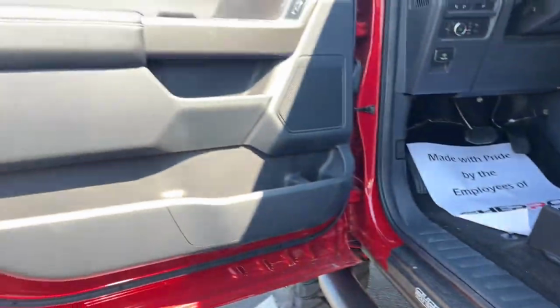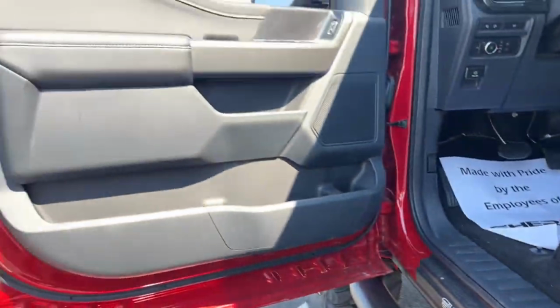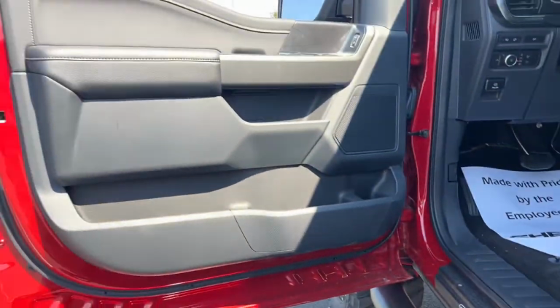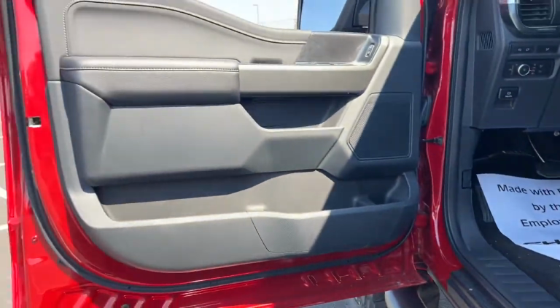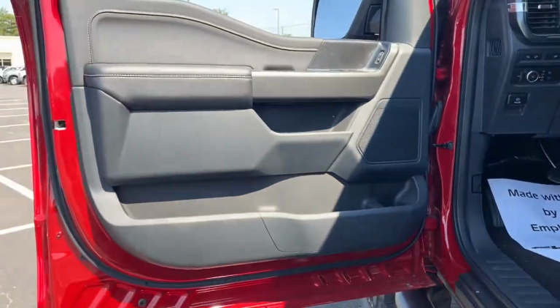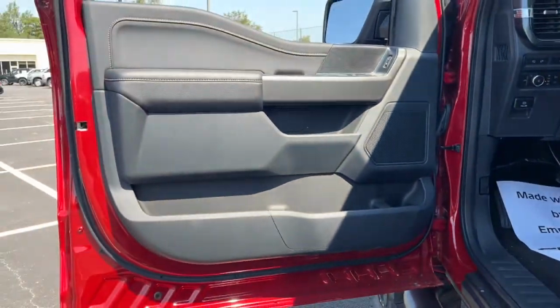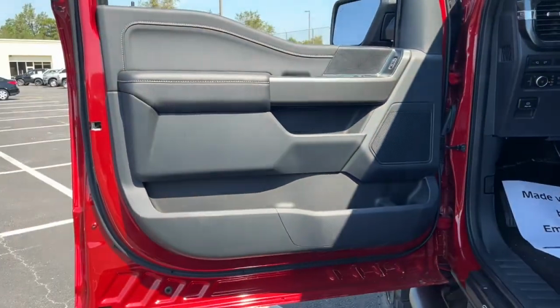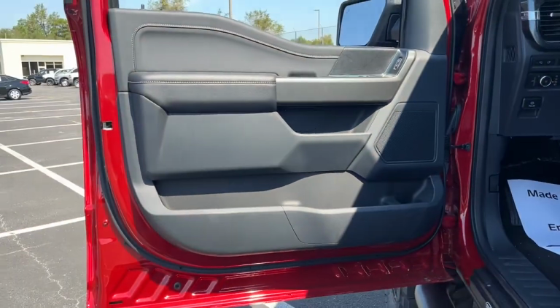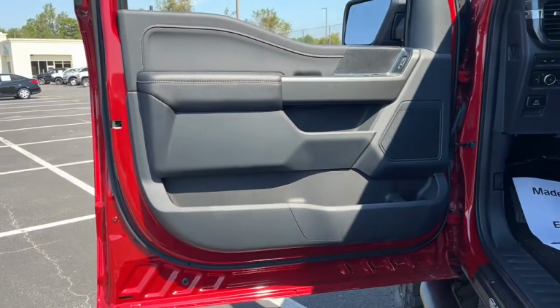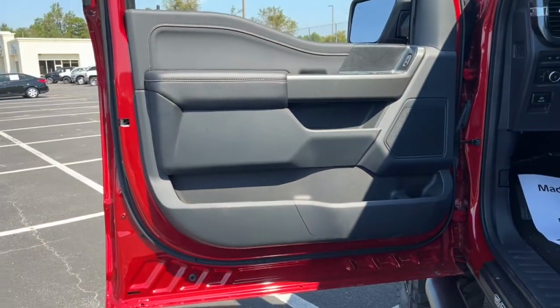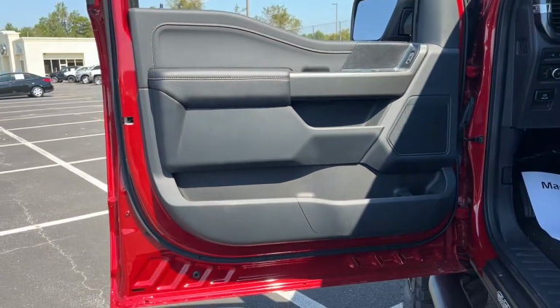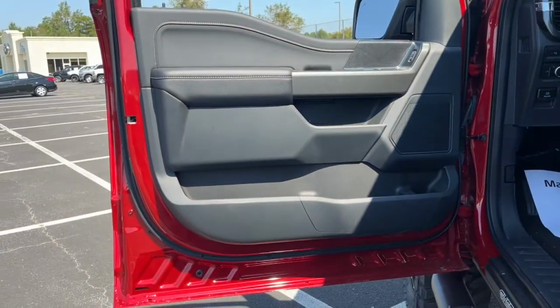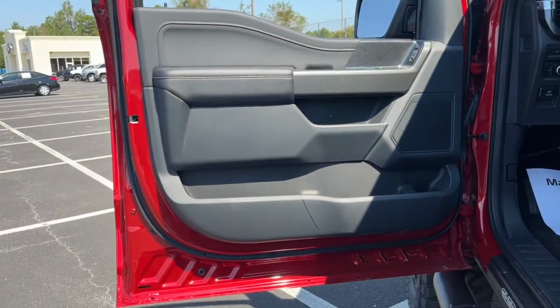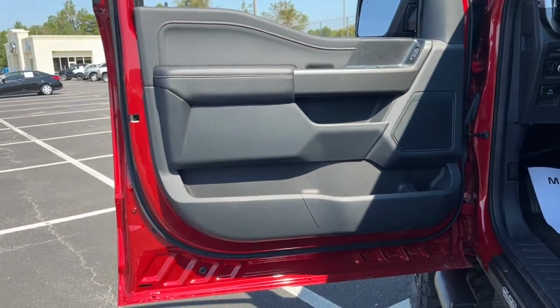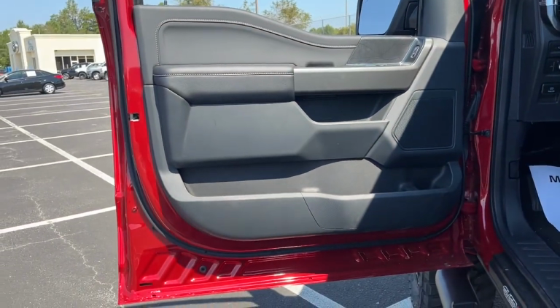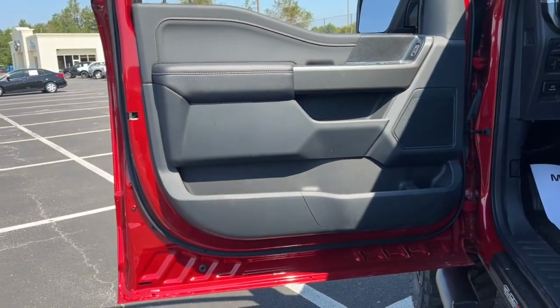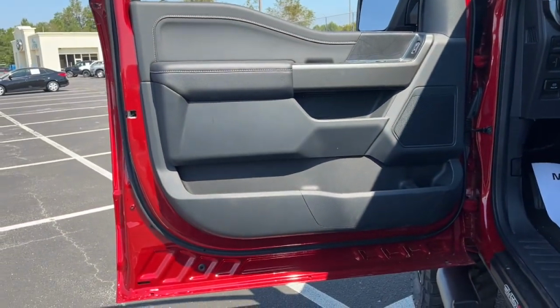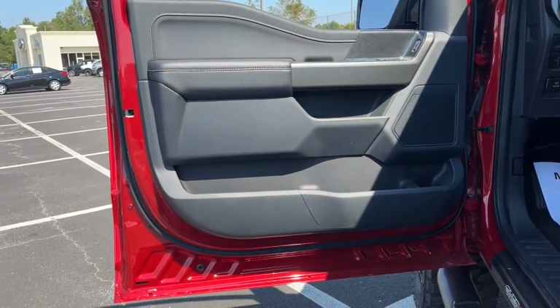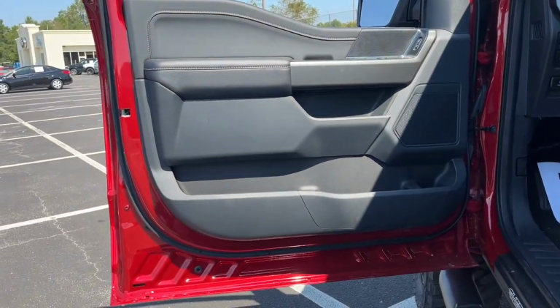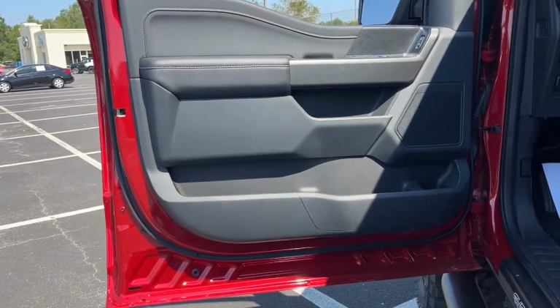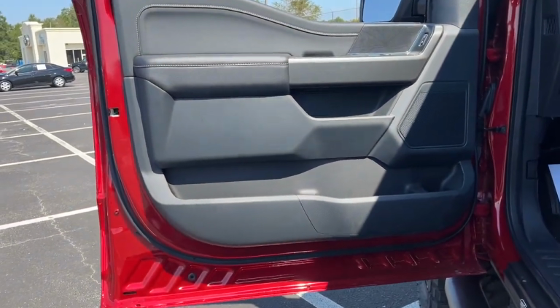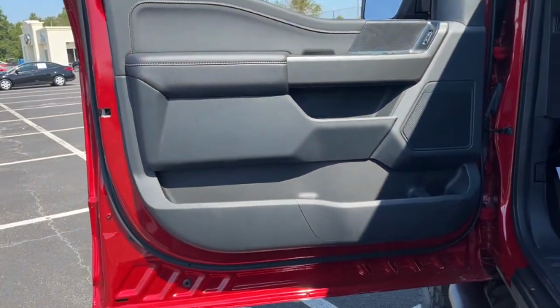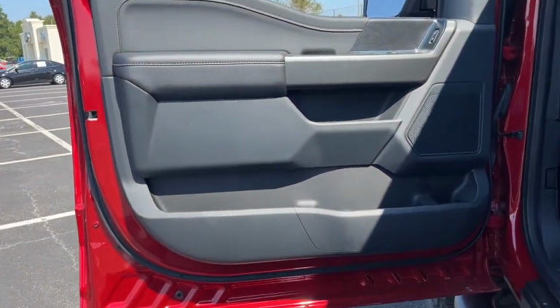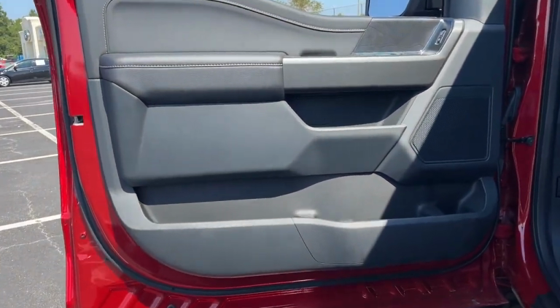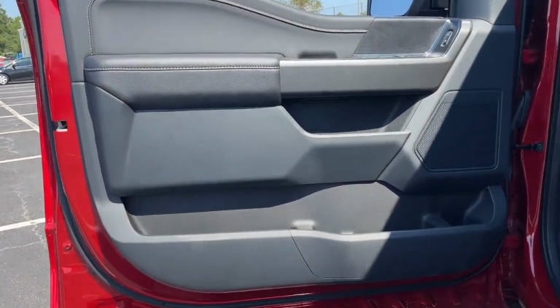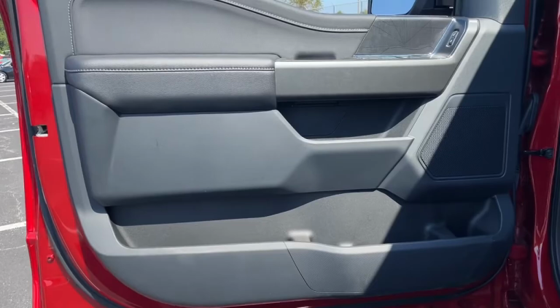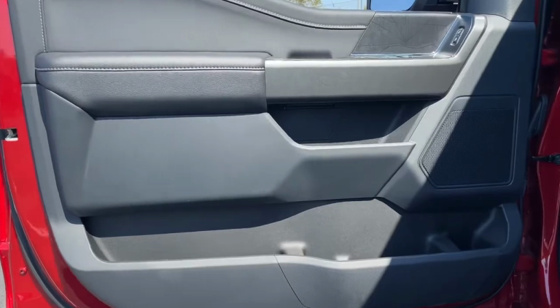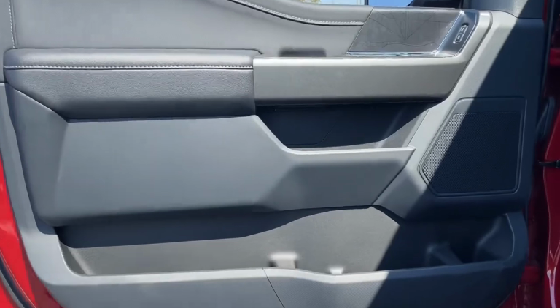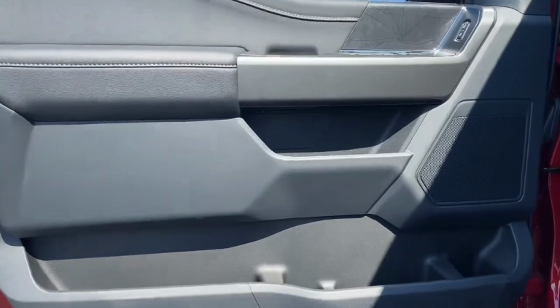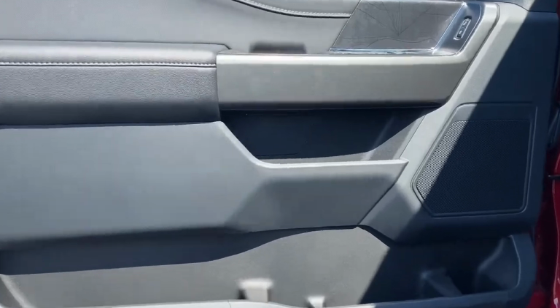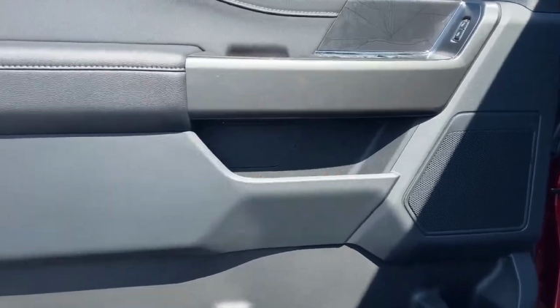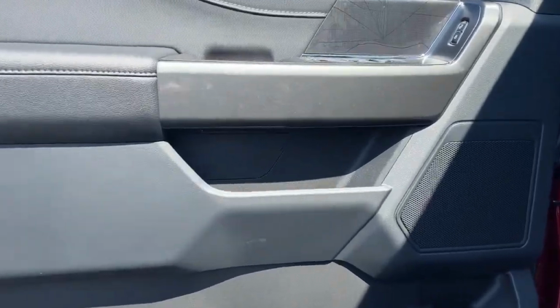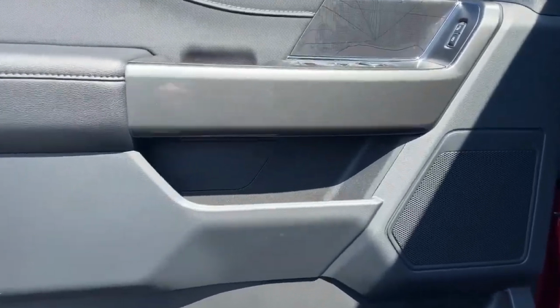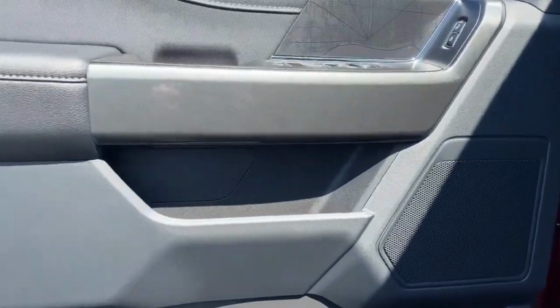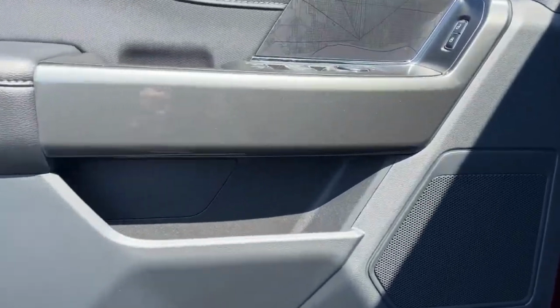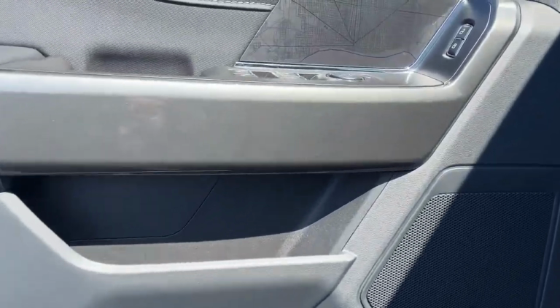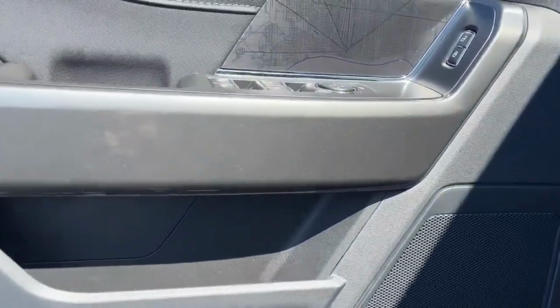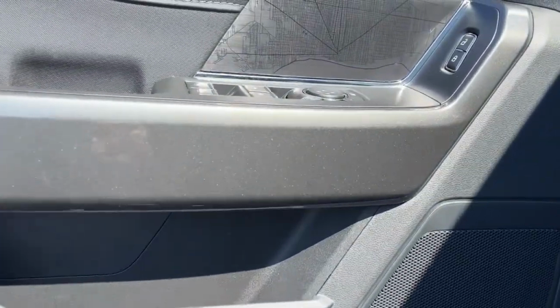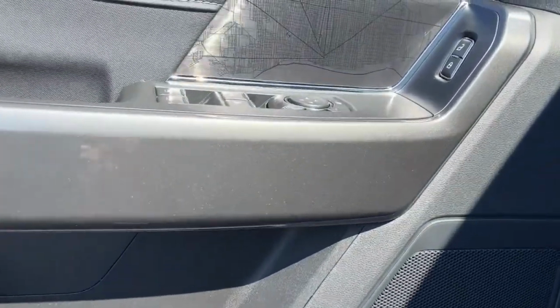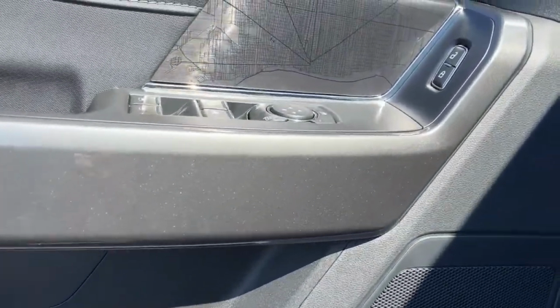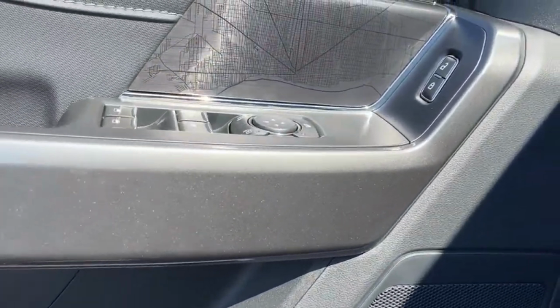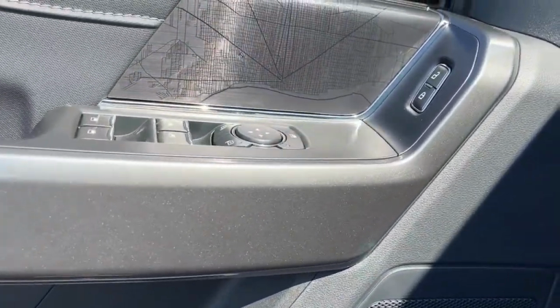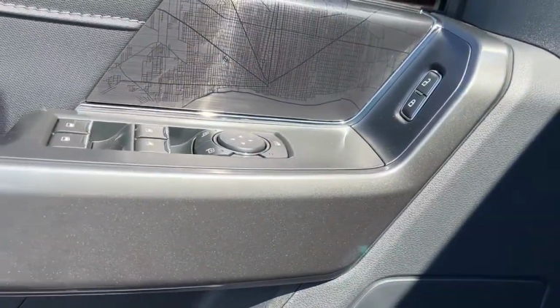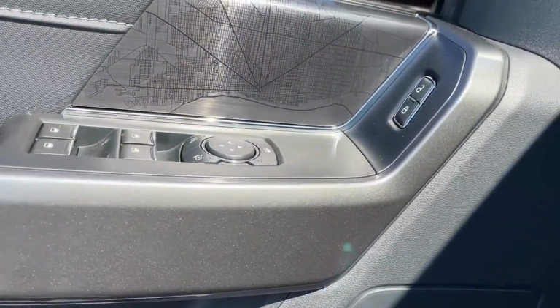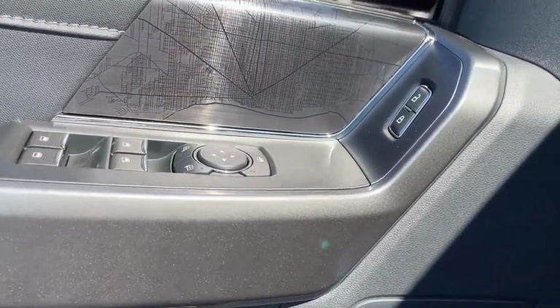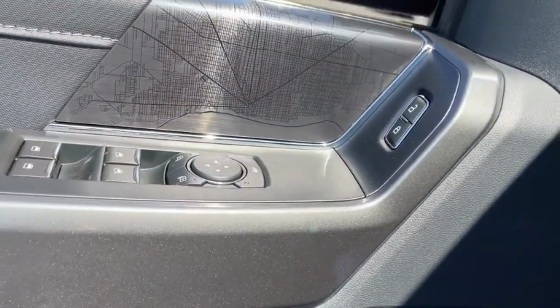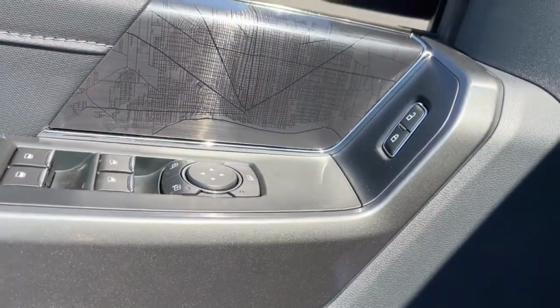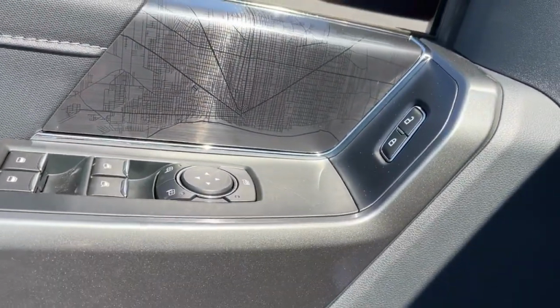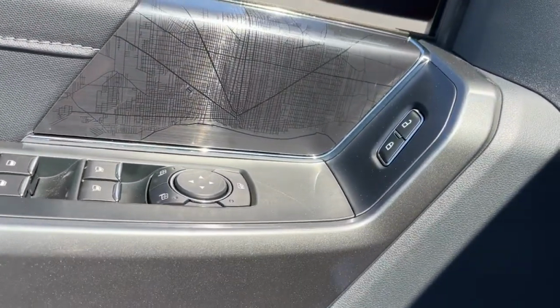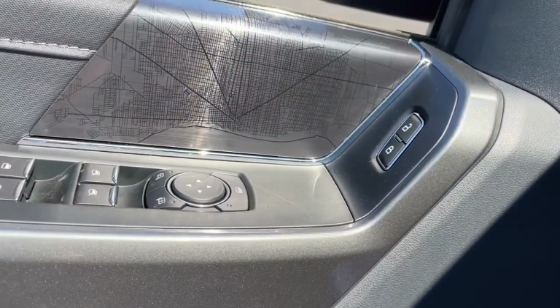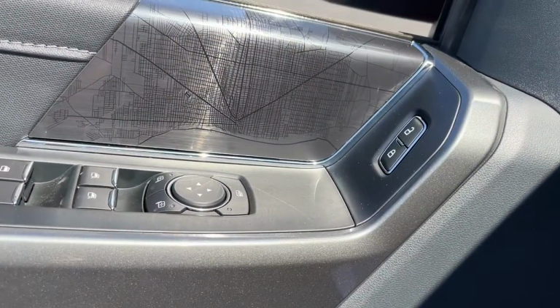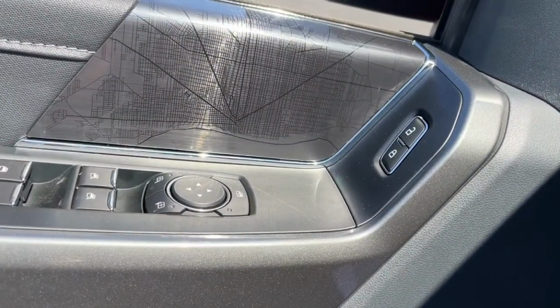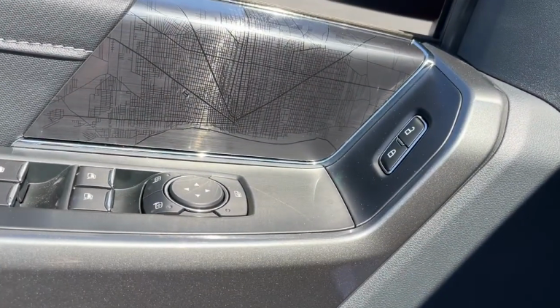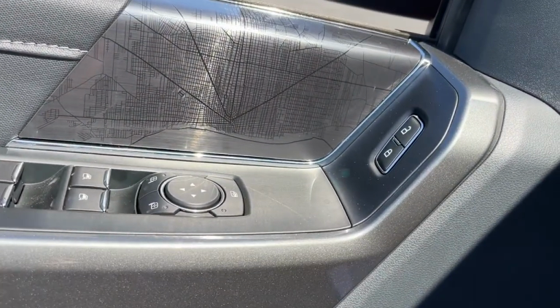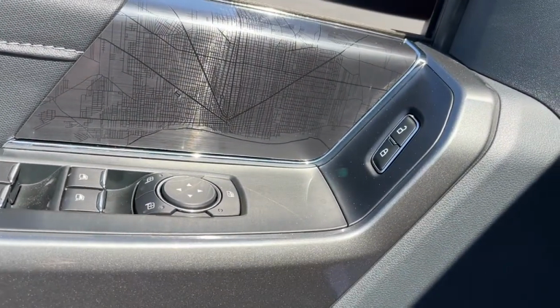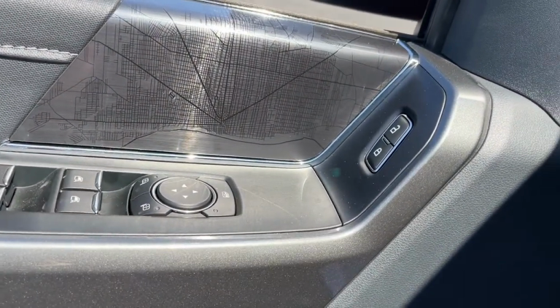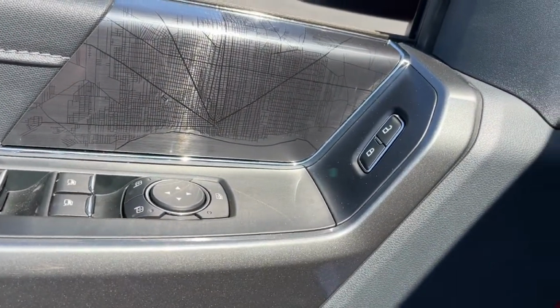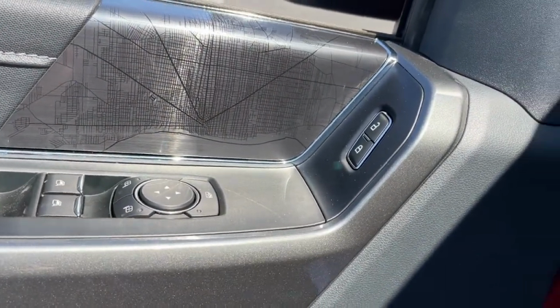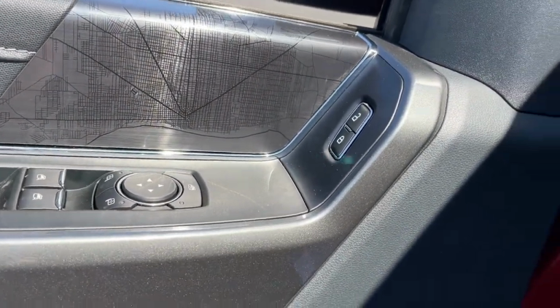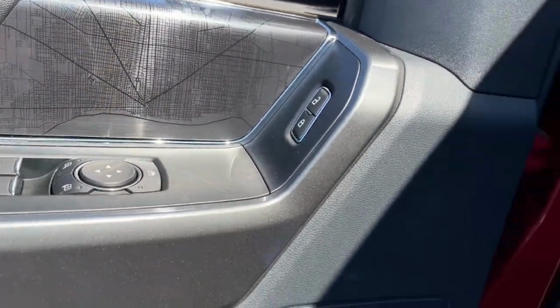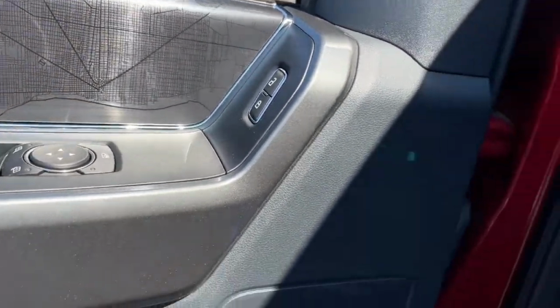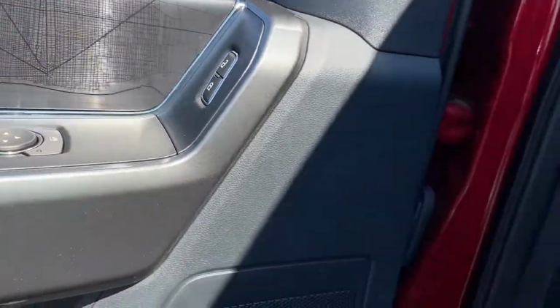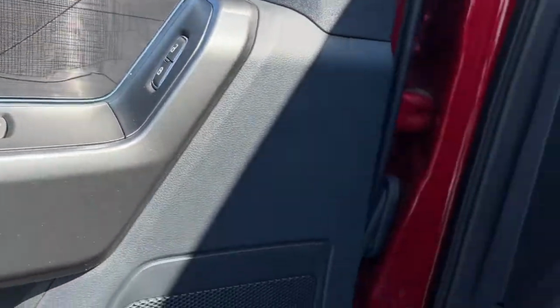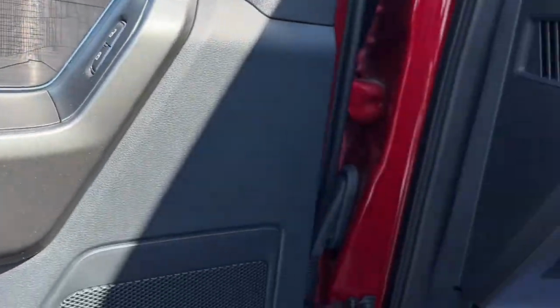4x4, dual zone AC, heated front seat, electronic stability control, and aluminum wheels.